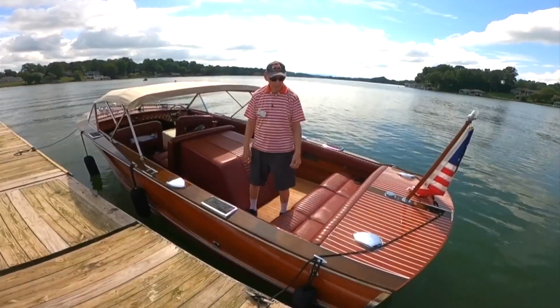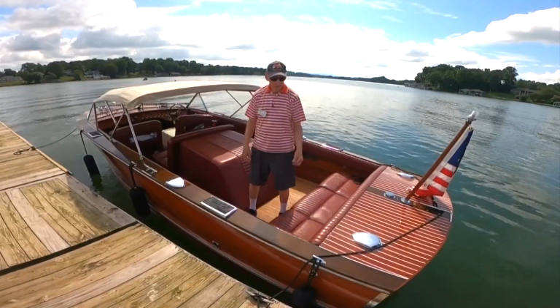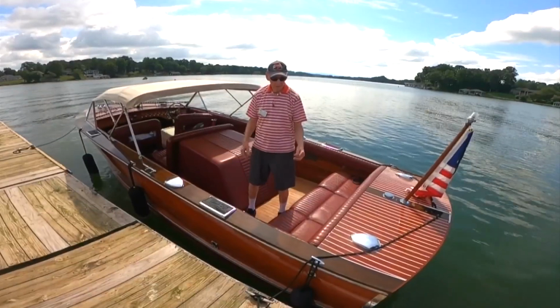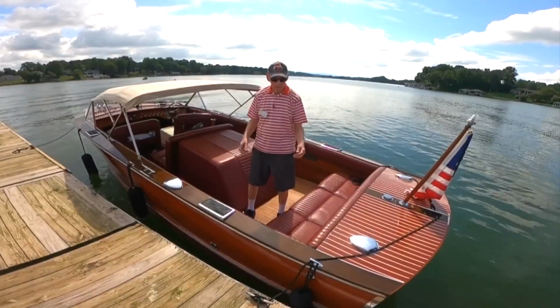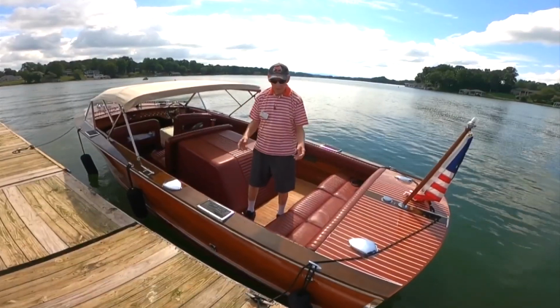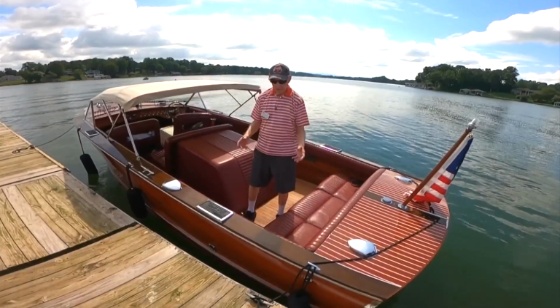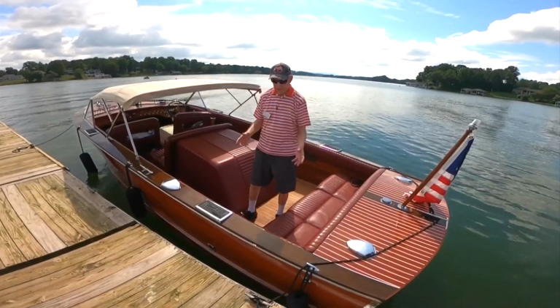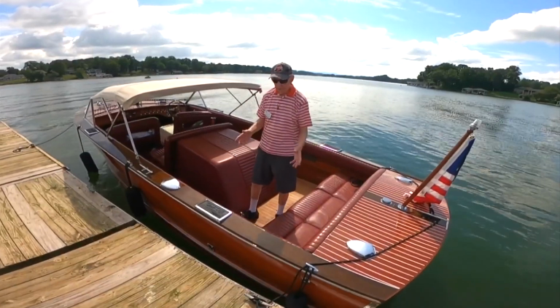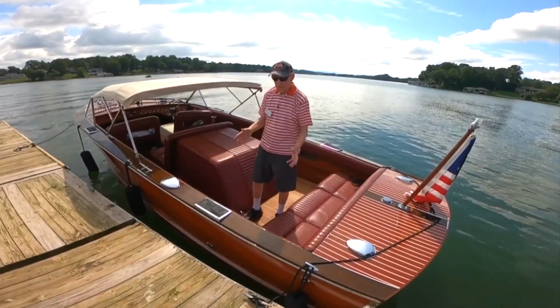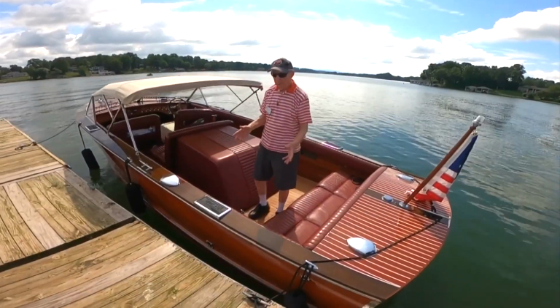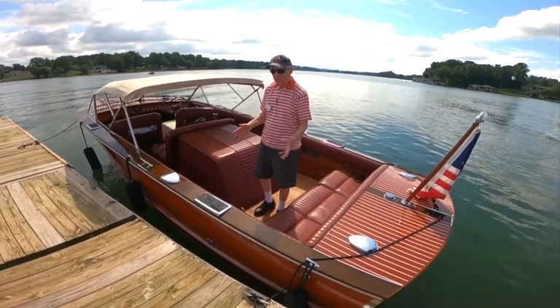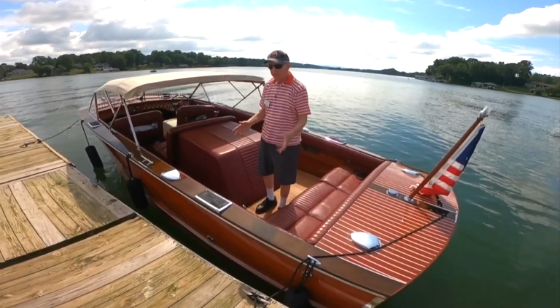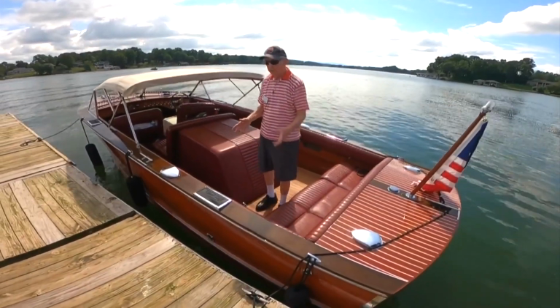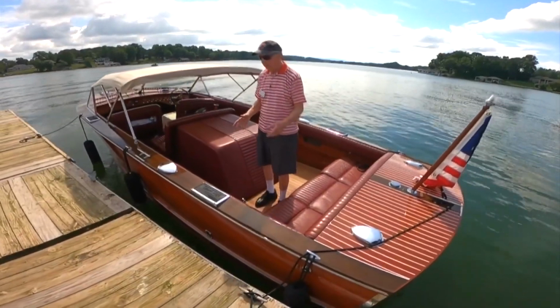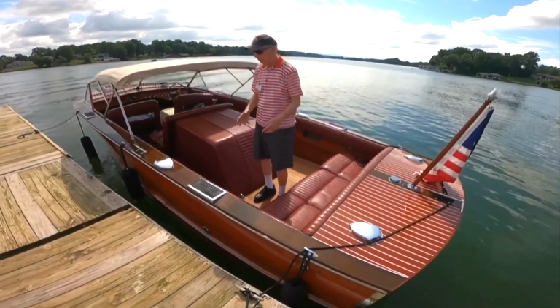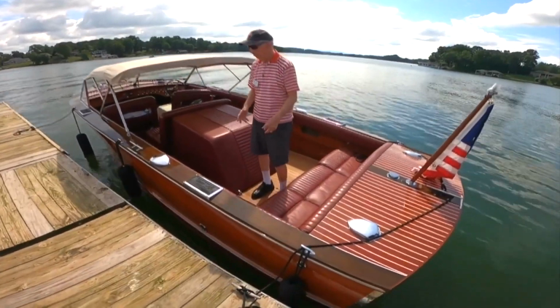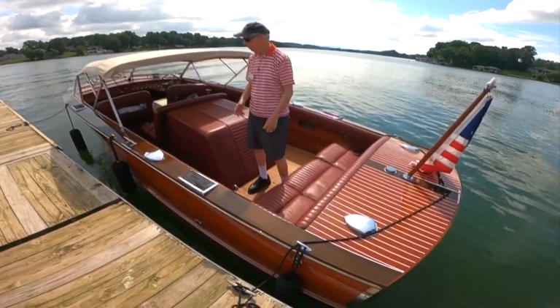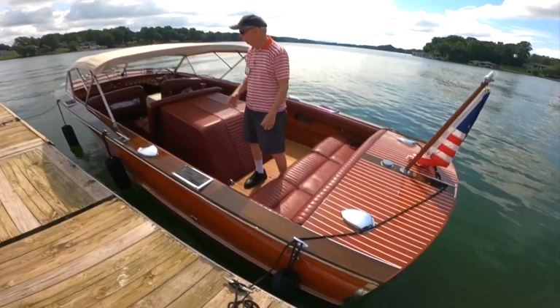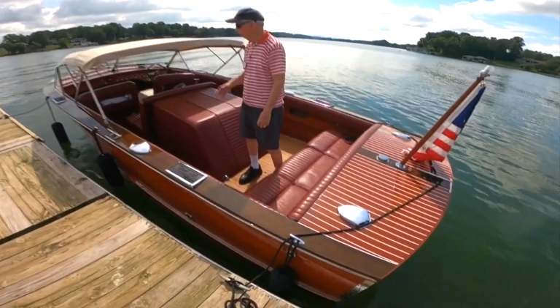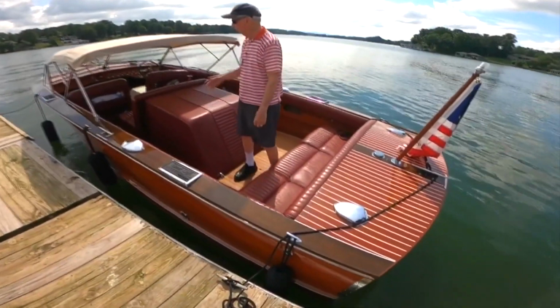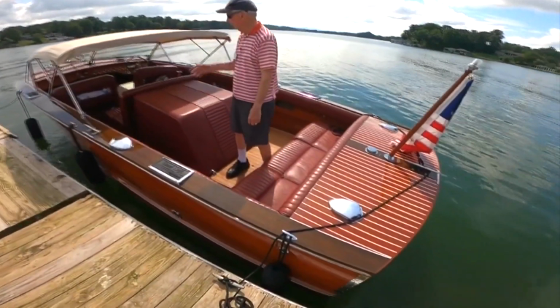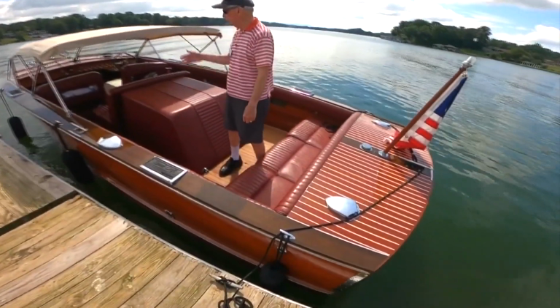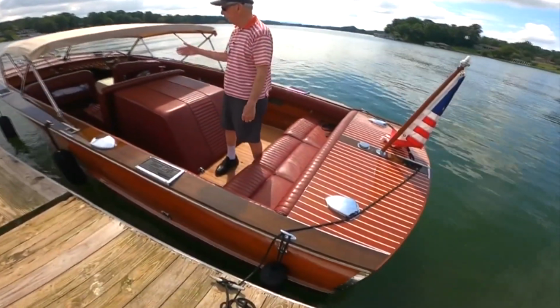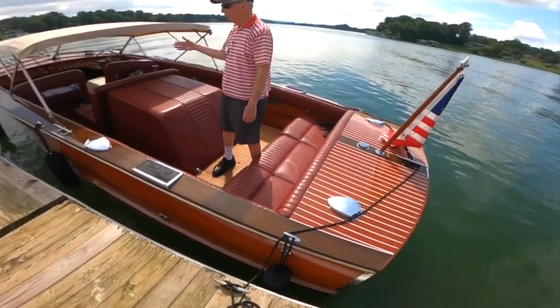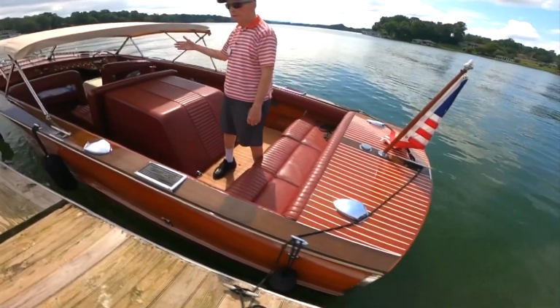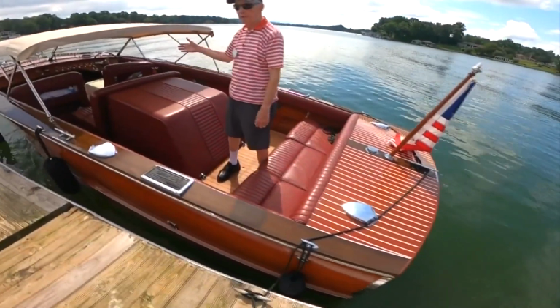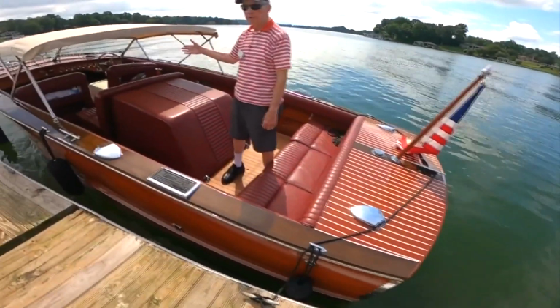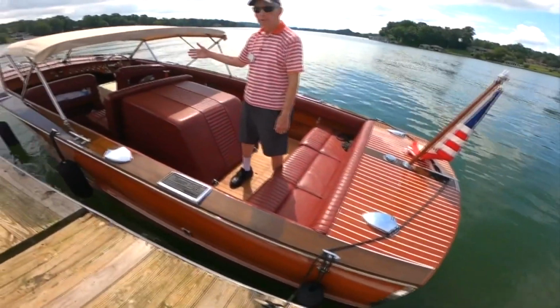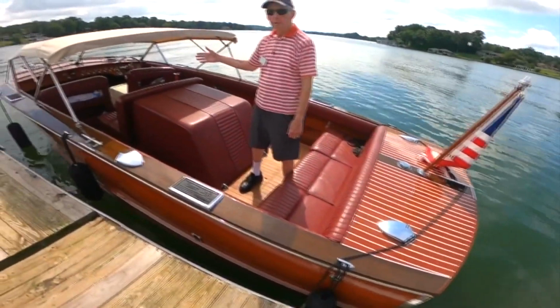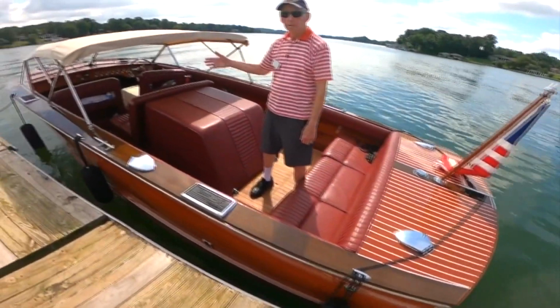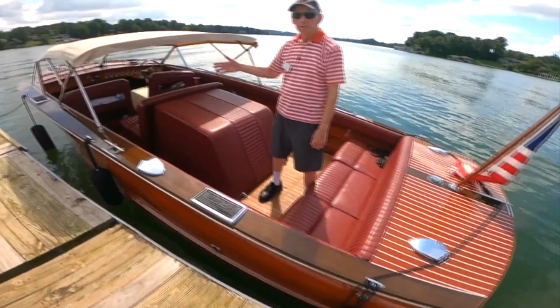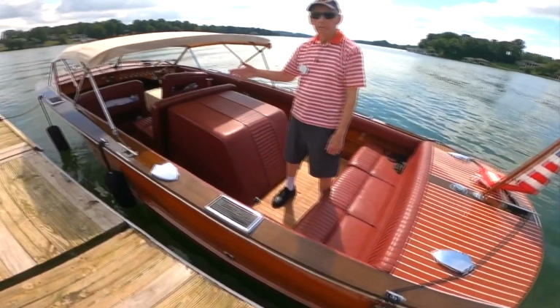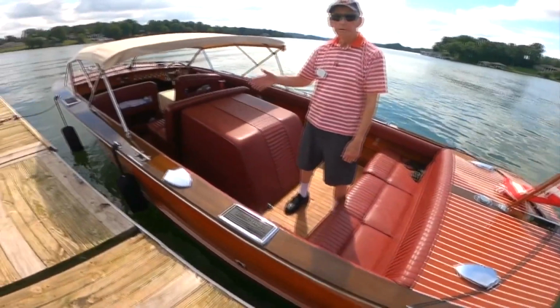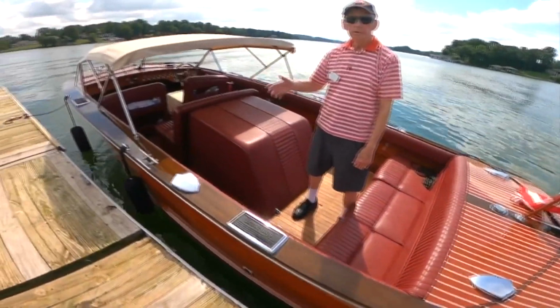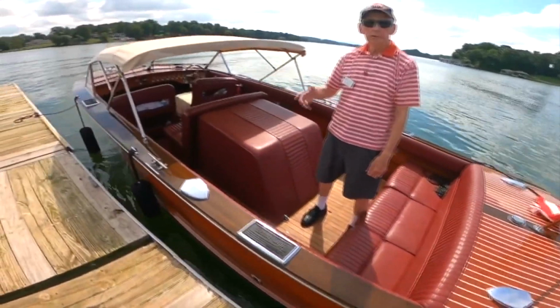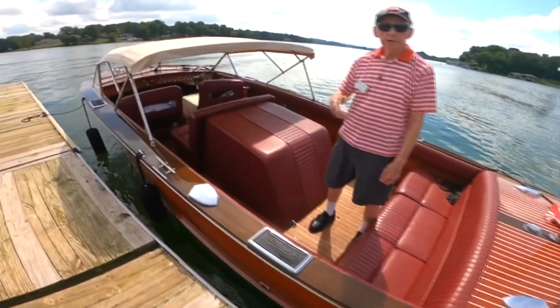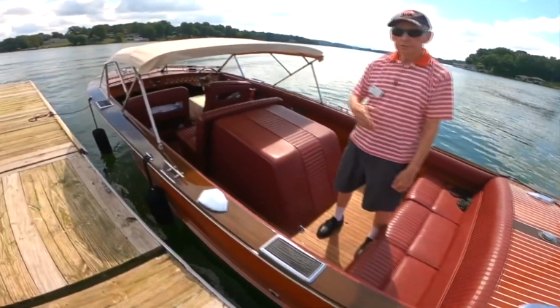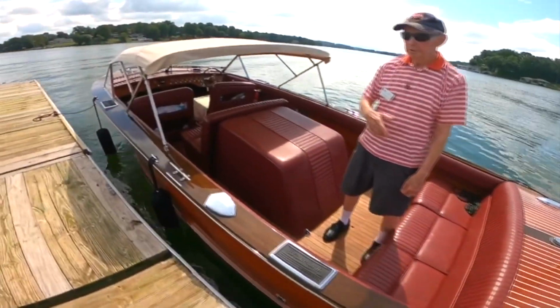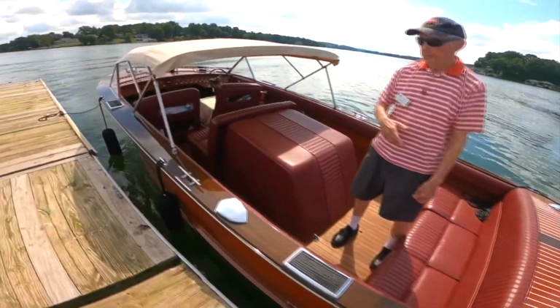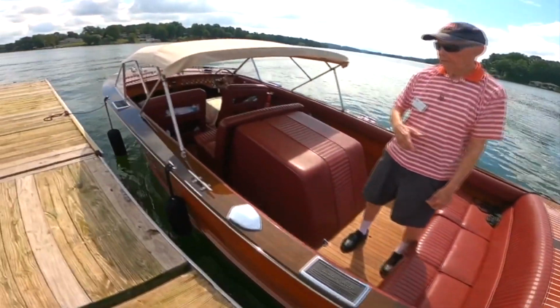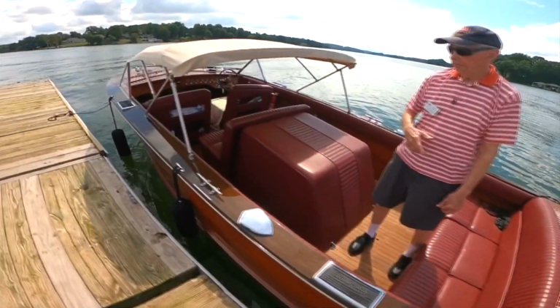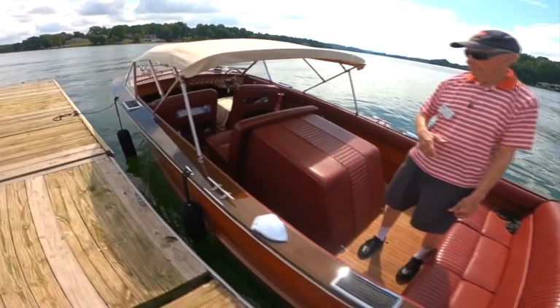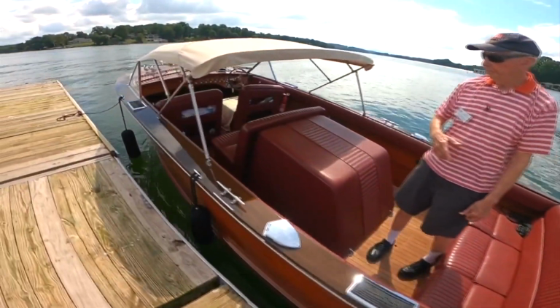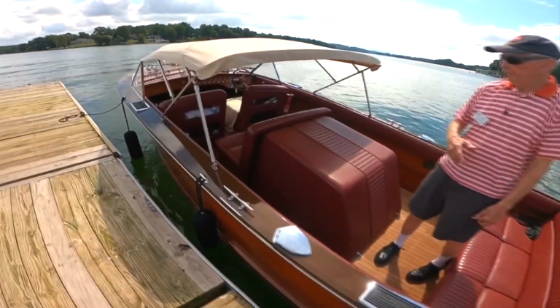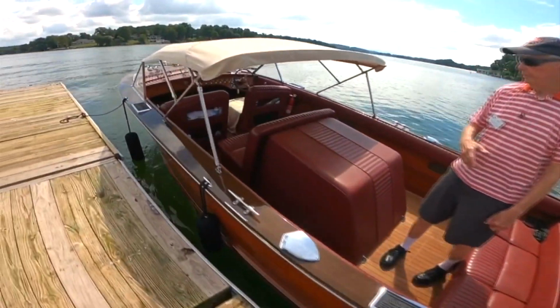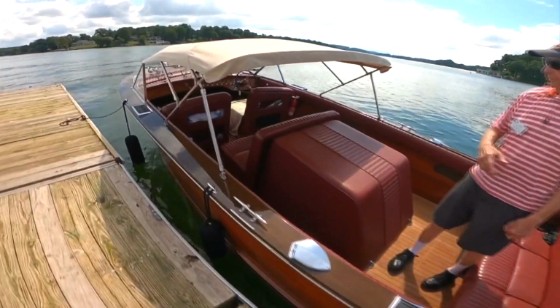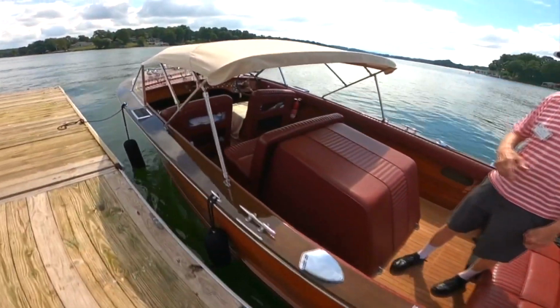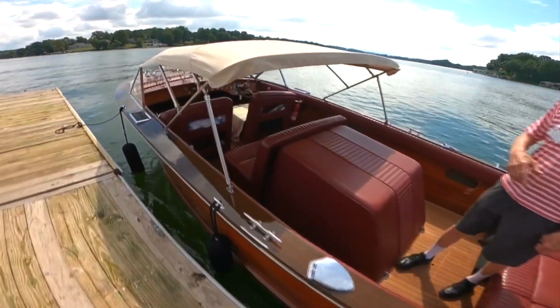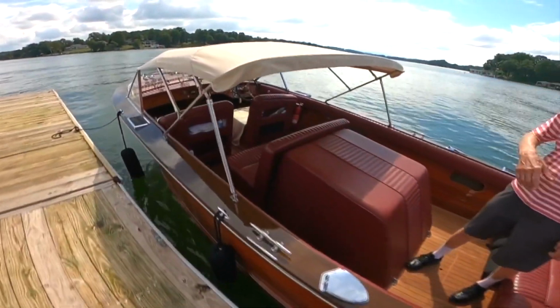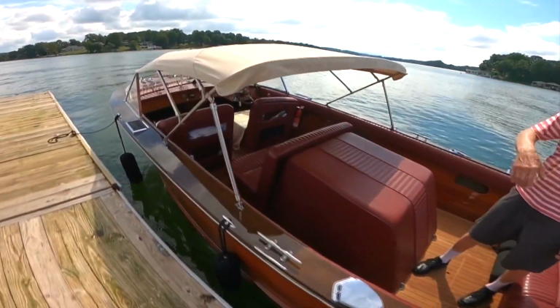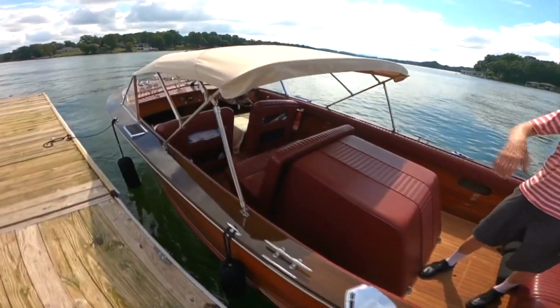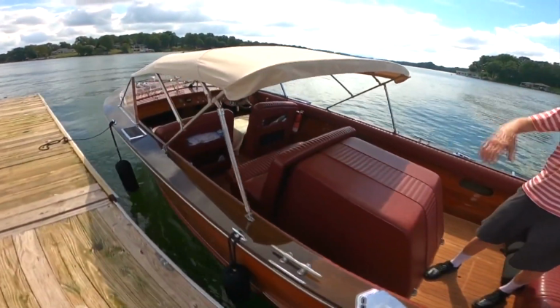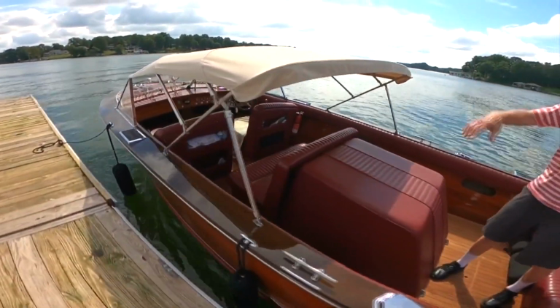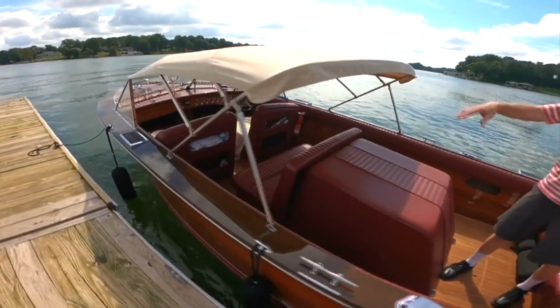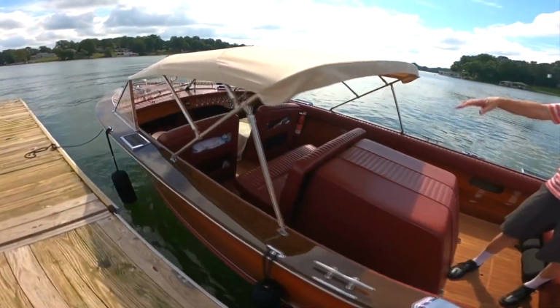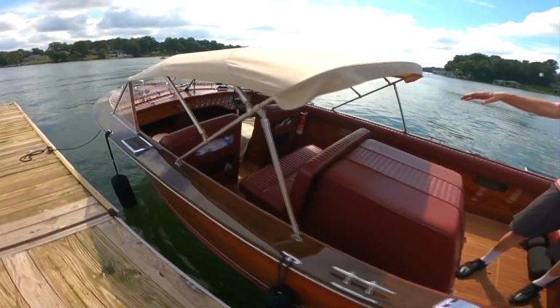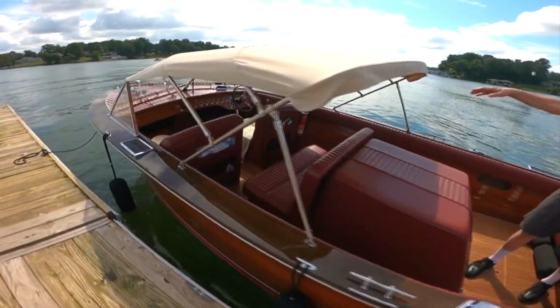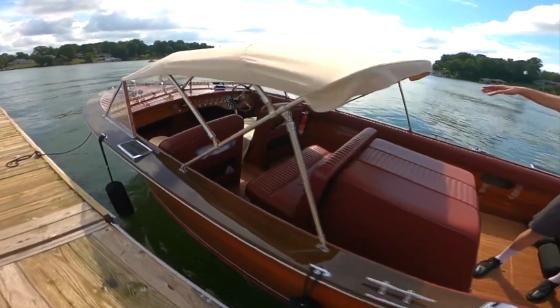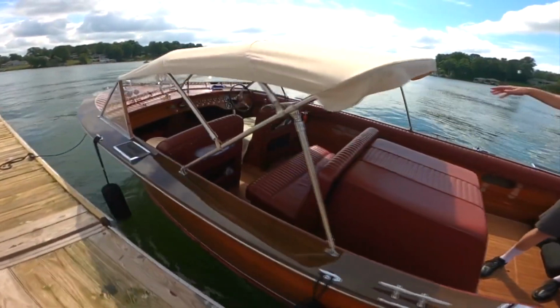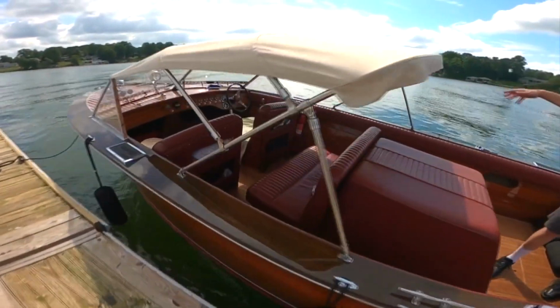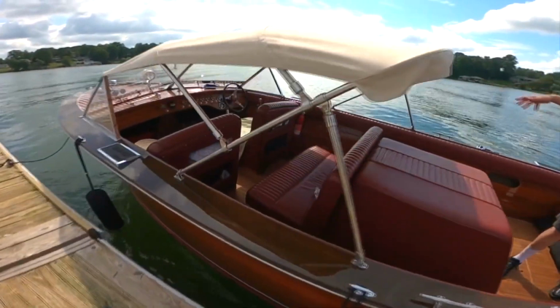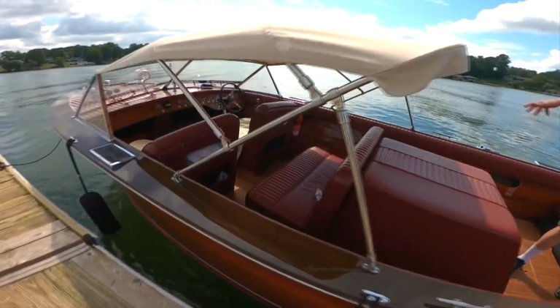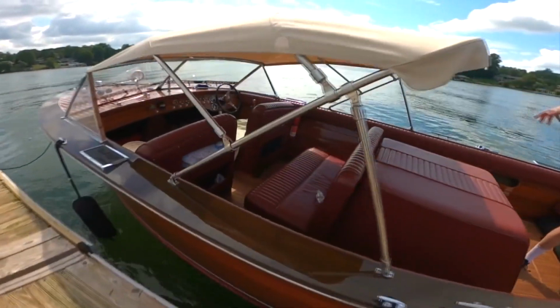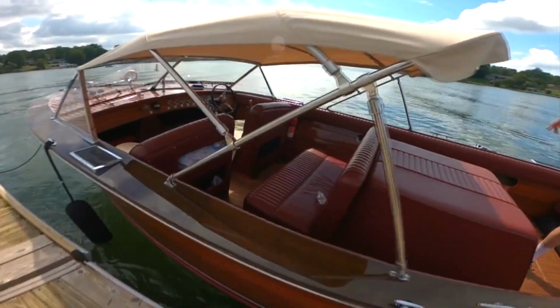This is a 1990 Grand Craft, 24-foot utility. The major attraction to me was the fact that you can walk all the way around the engine compartment.